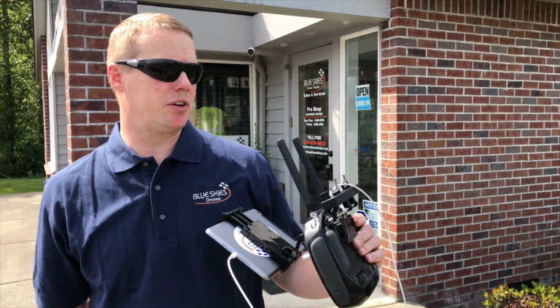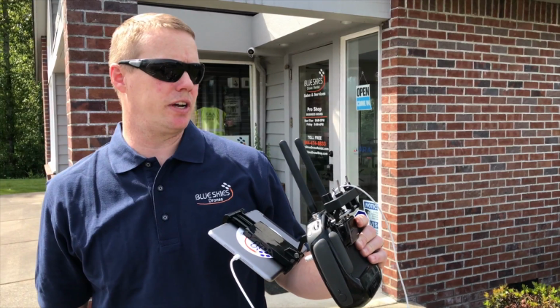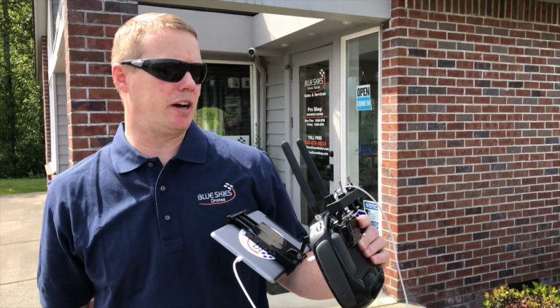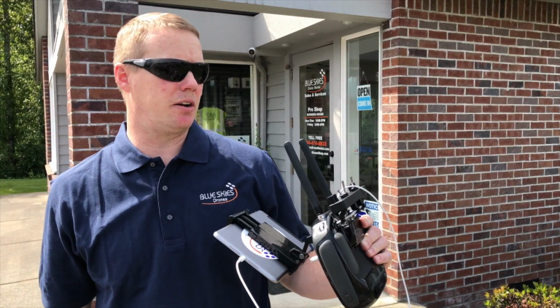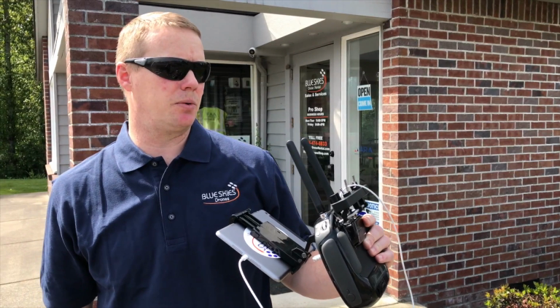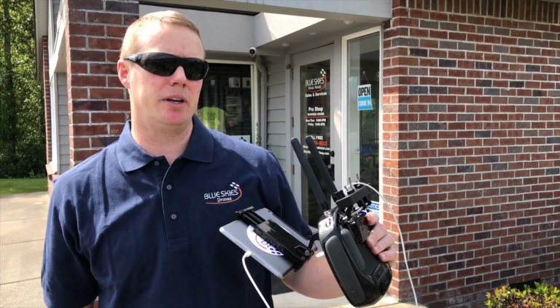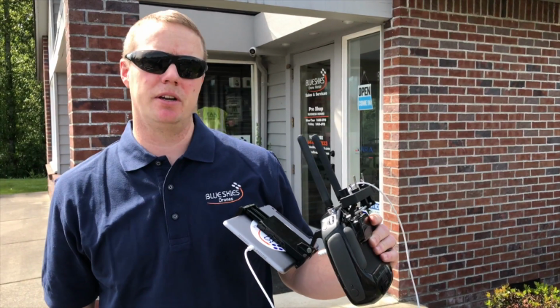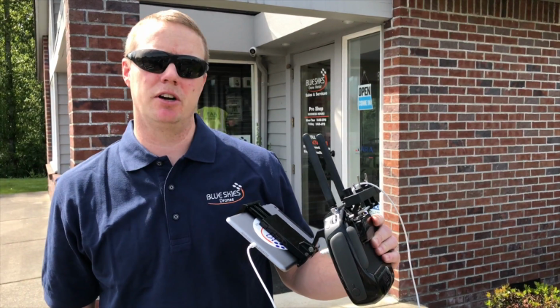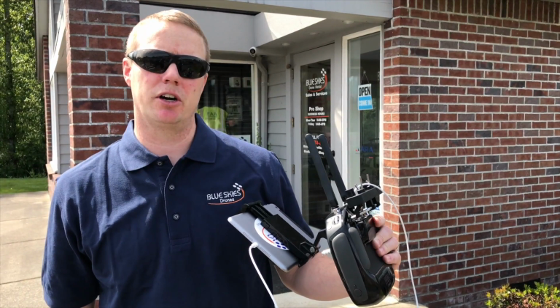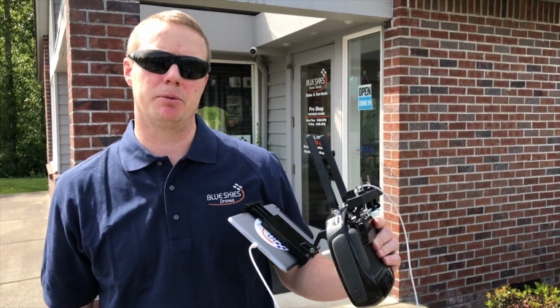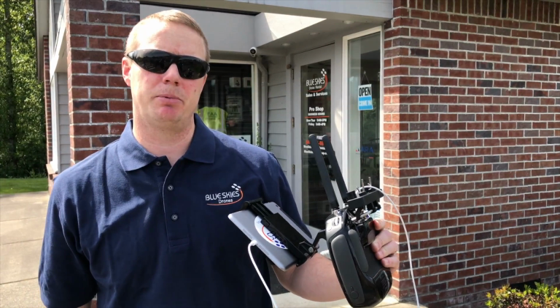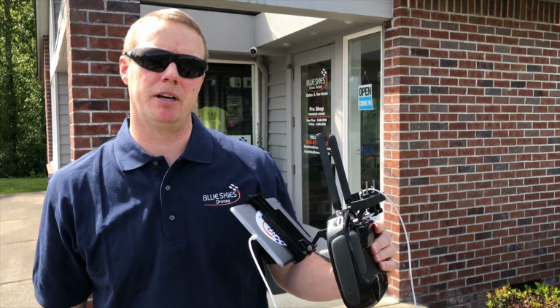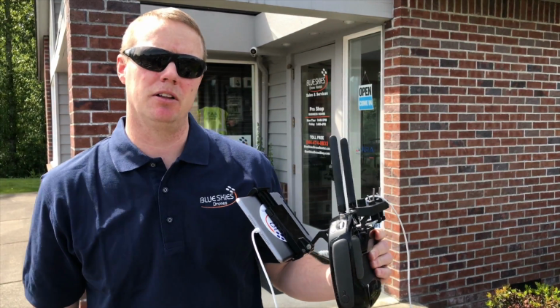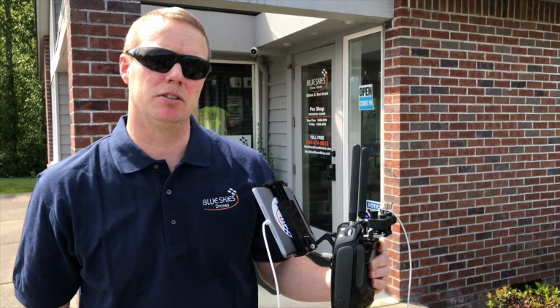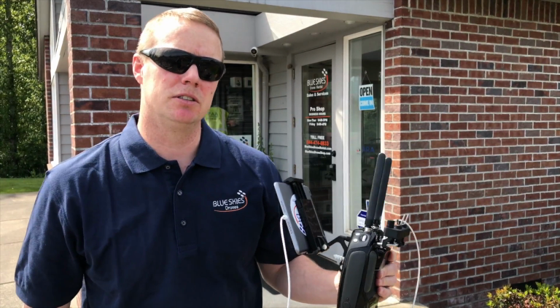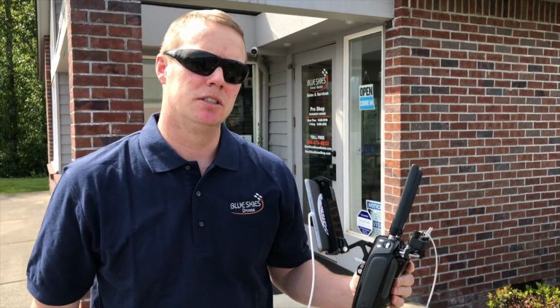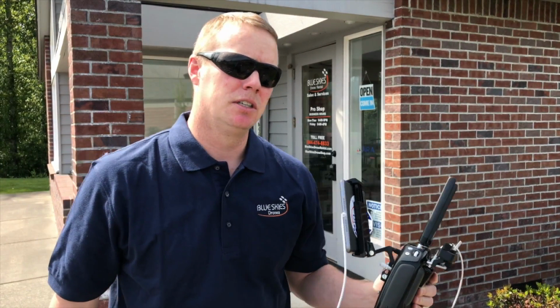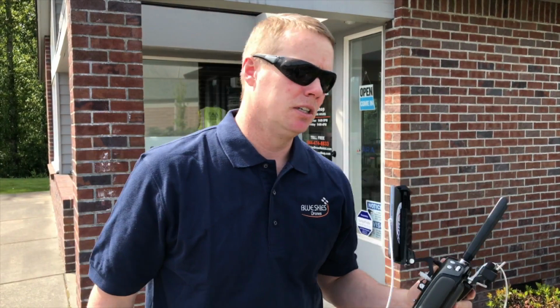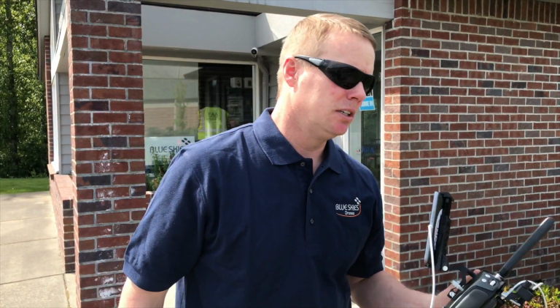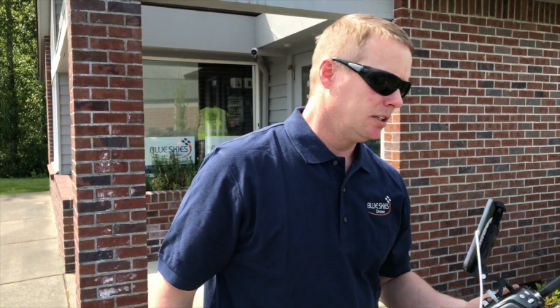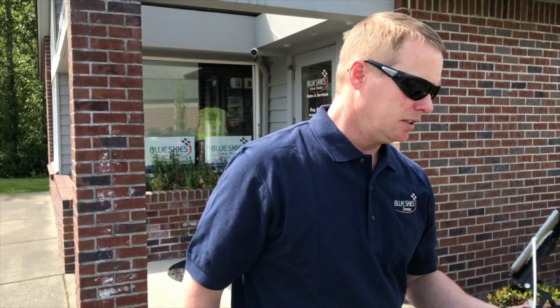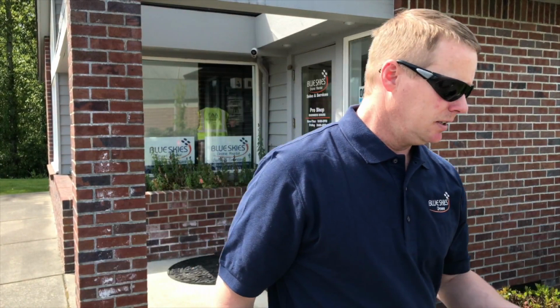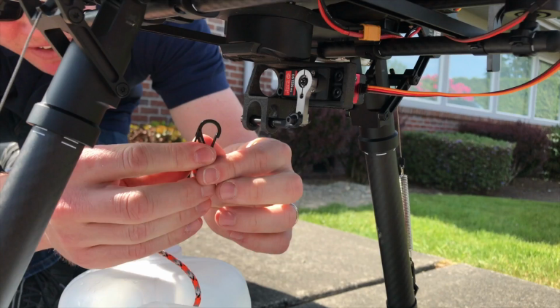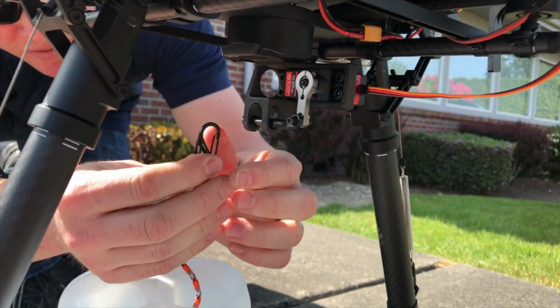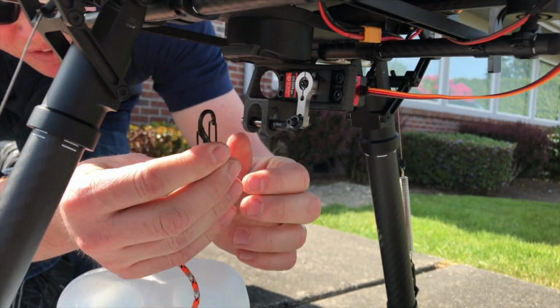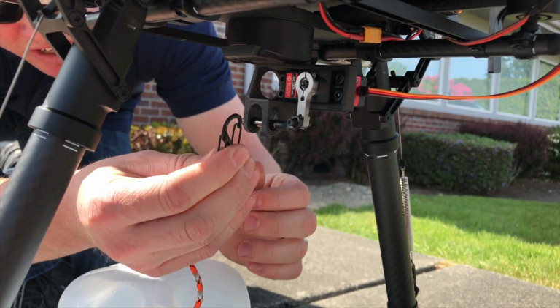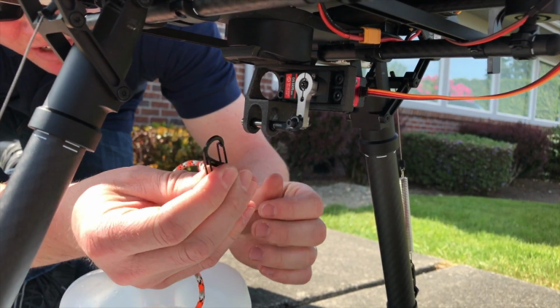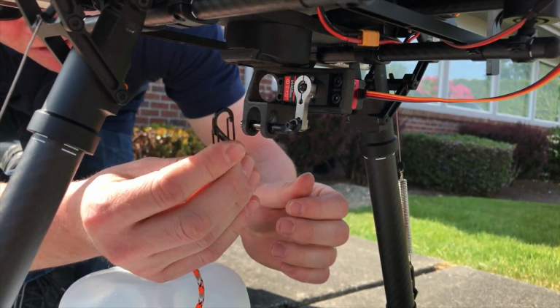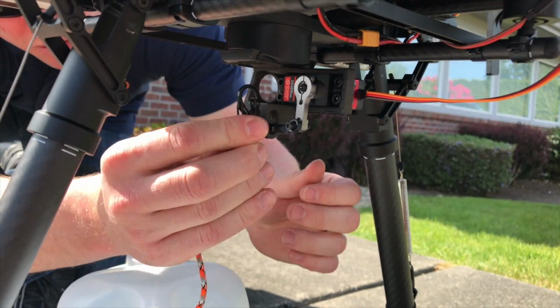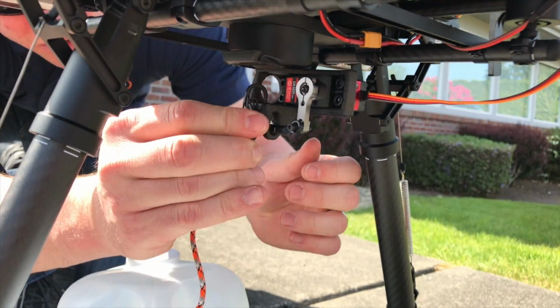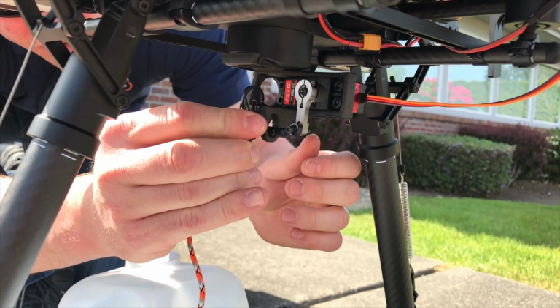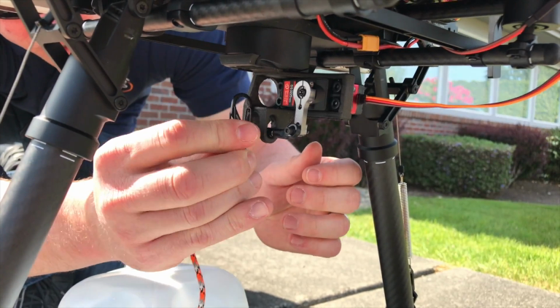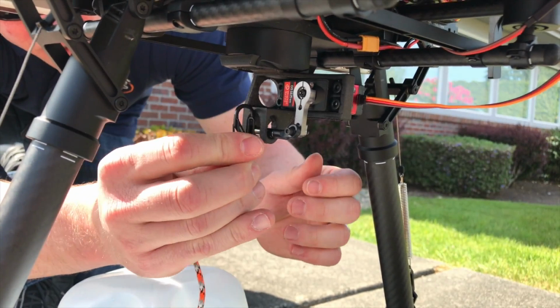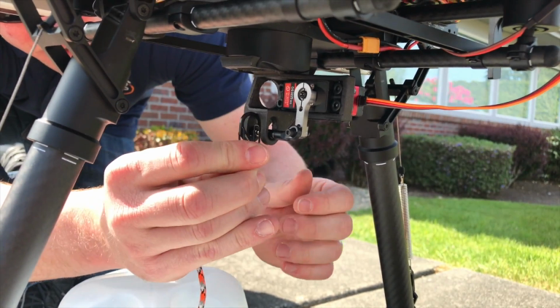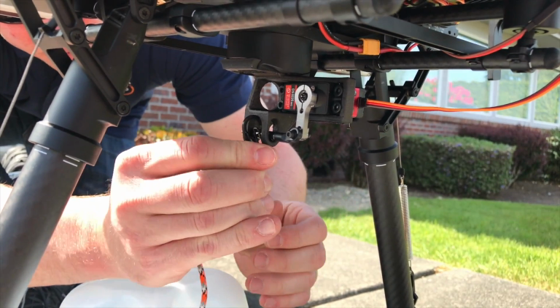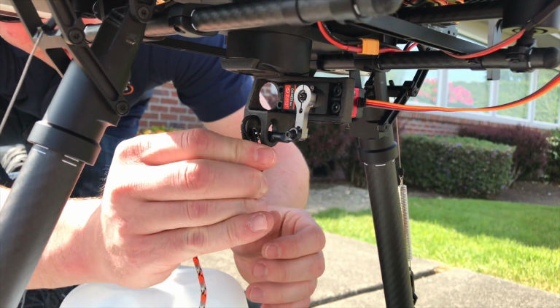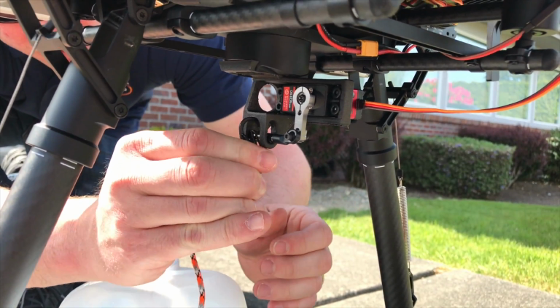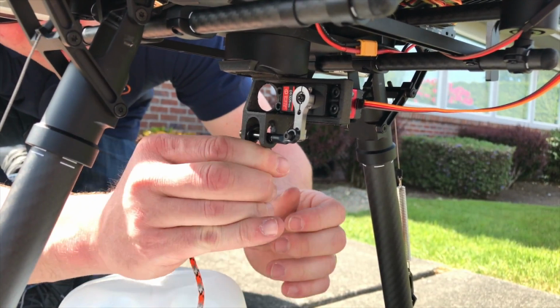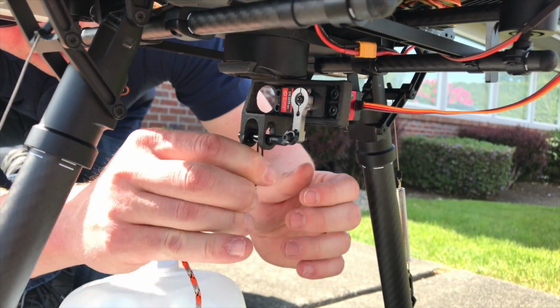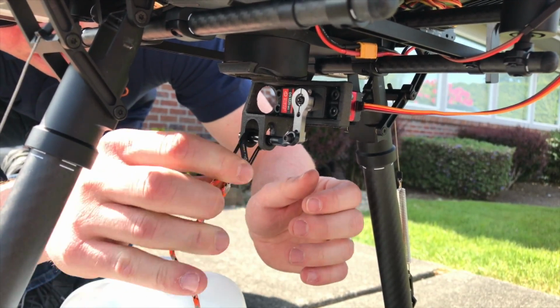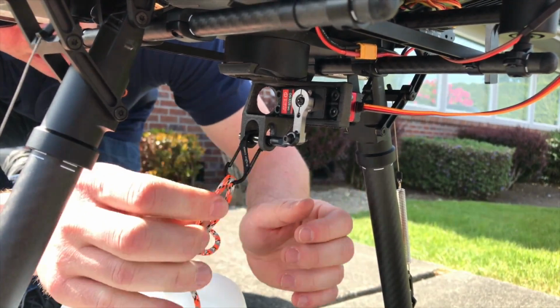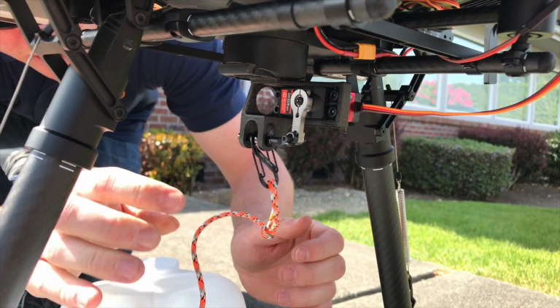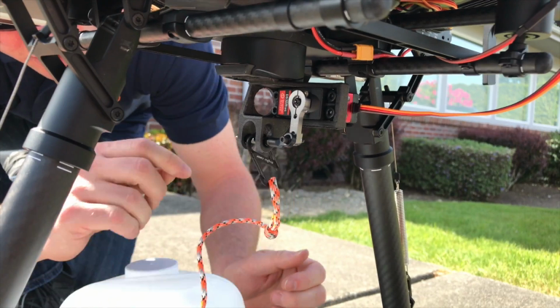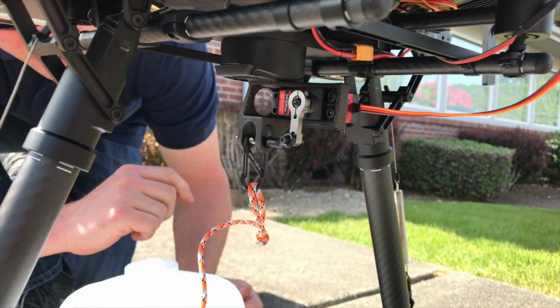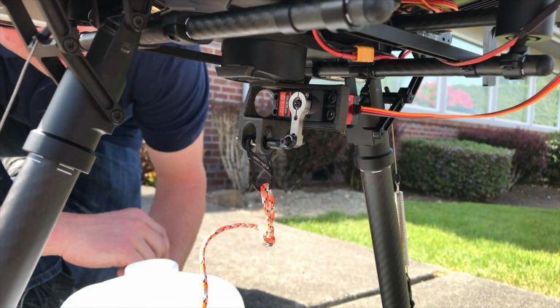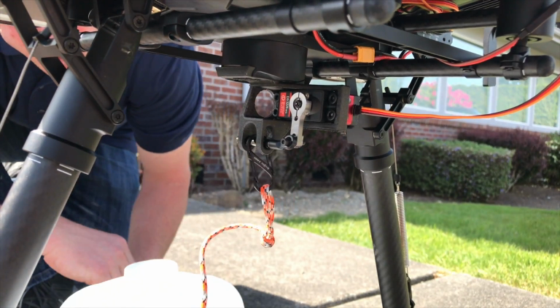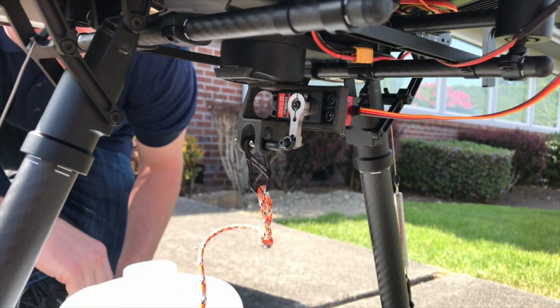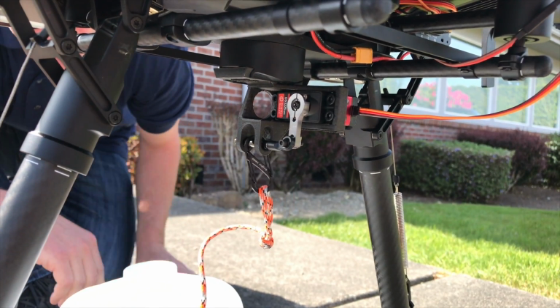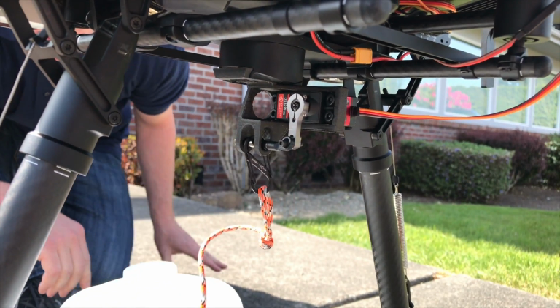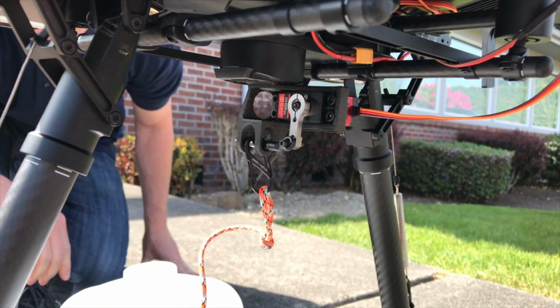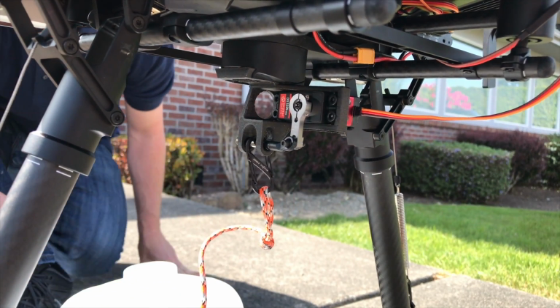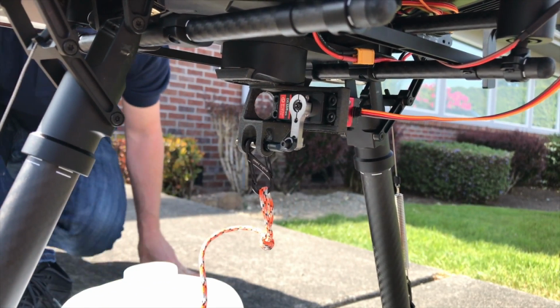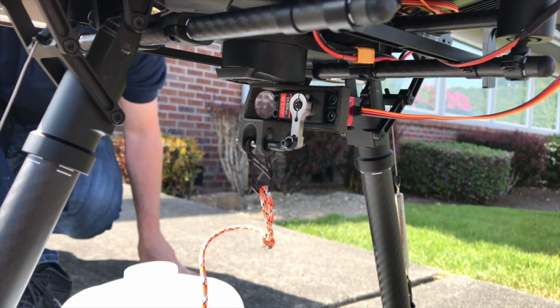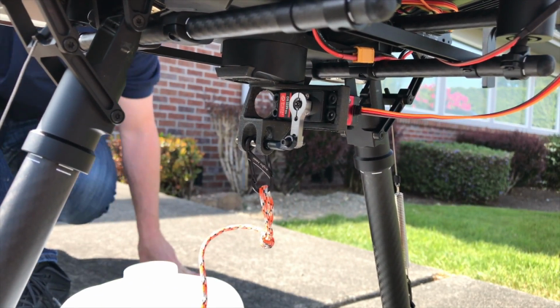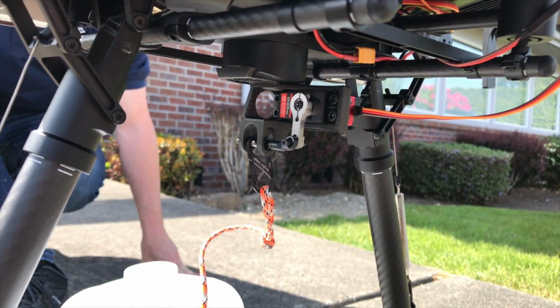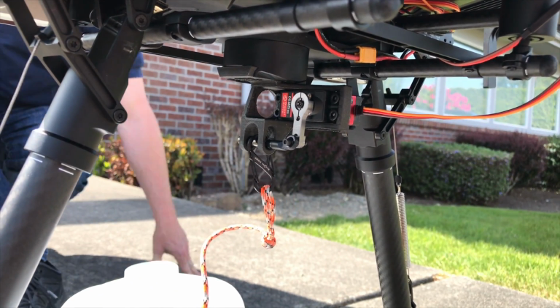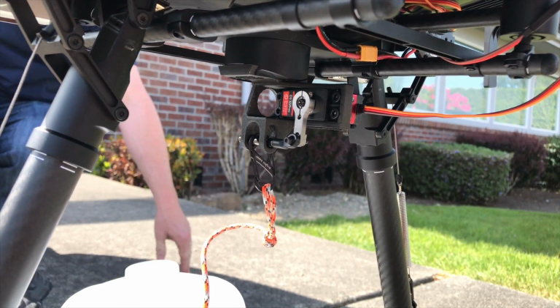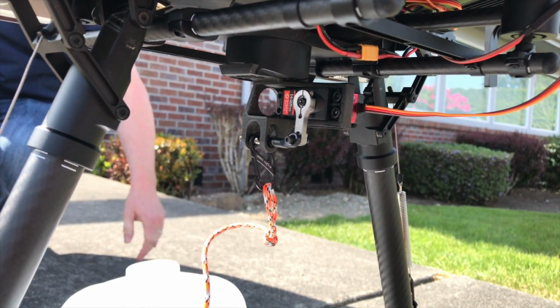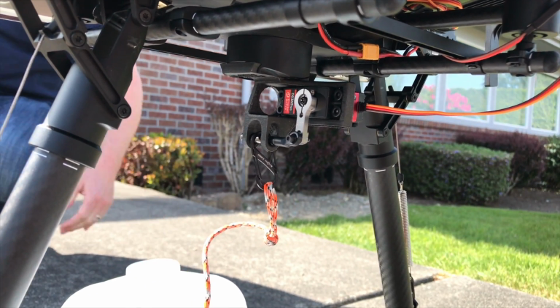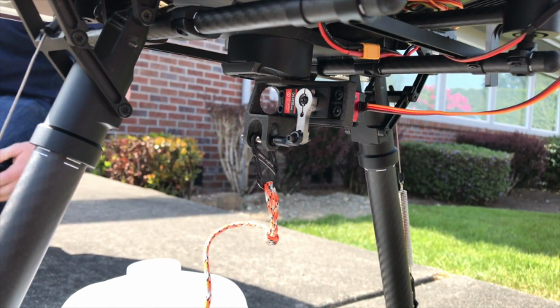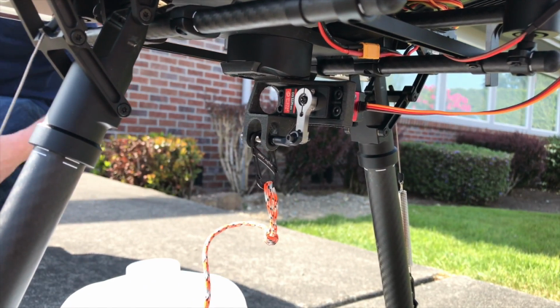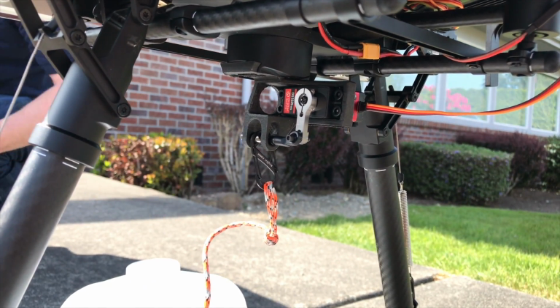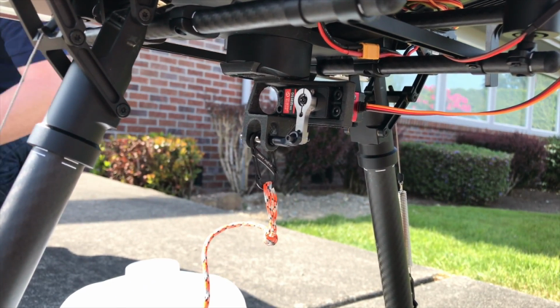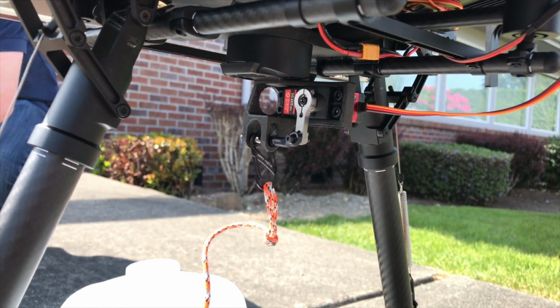We're going to show you how we hook up the payload, so we're just going to clip this right in here like that. Now we're ready to go.